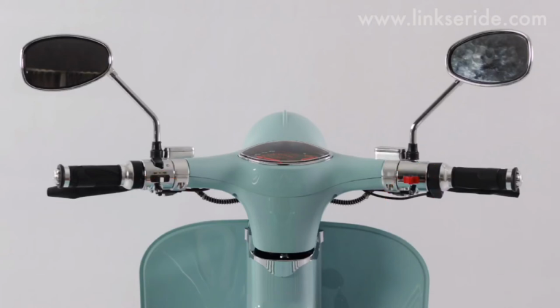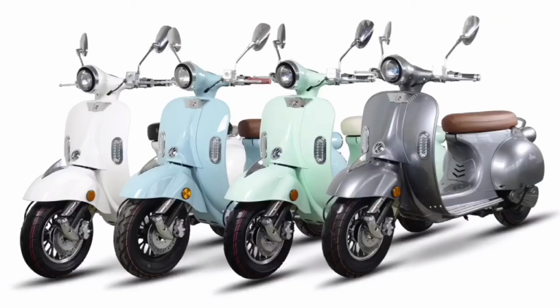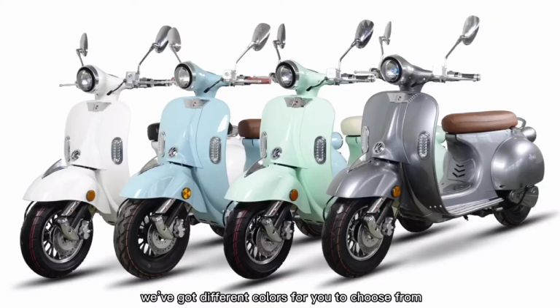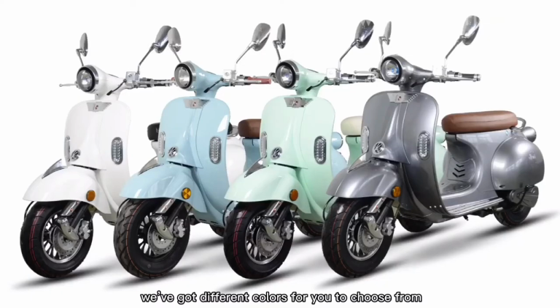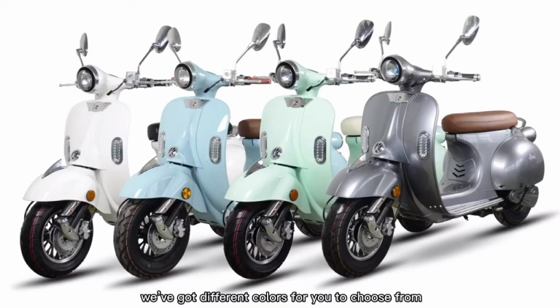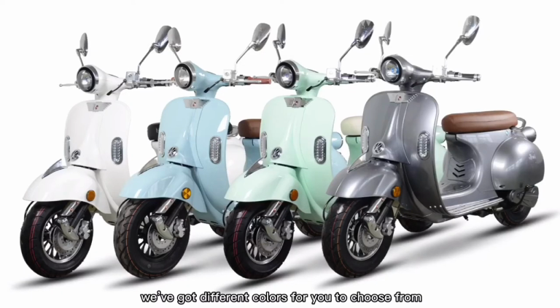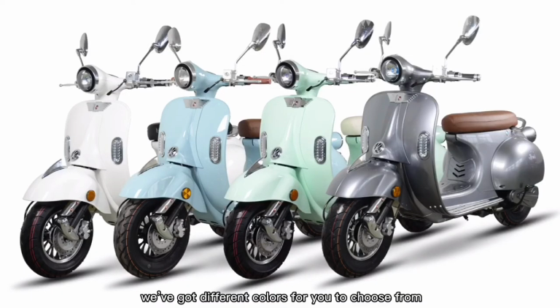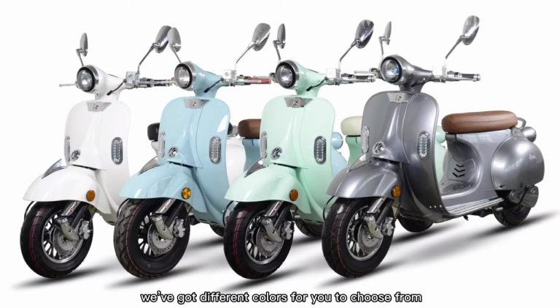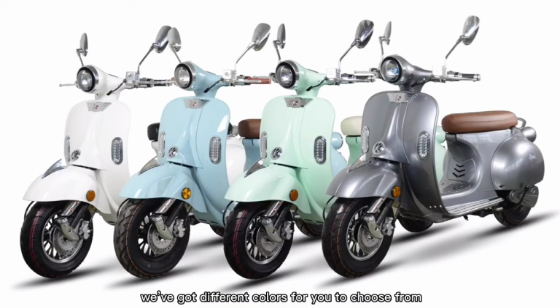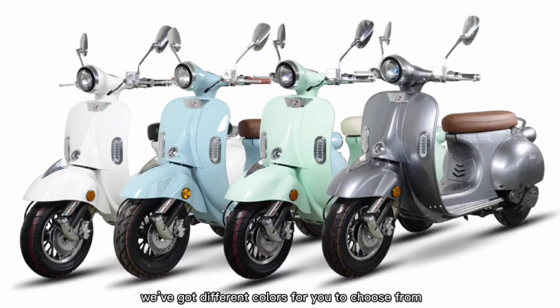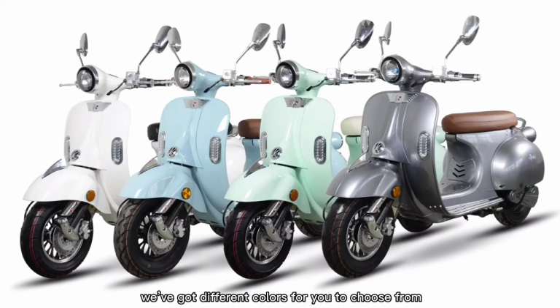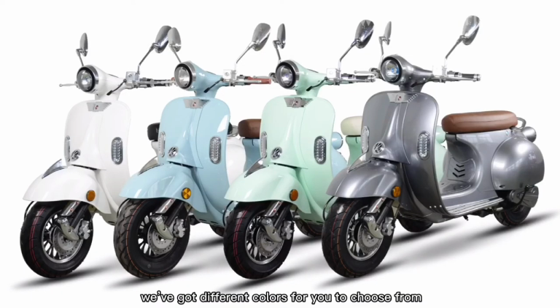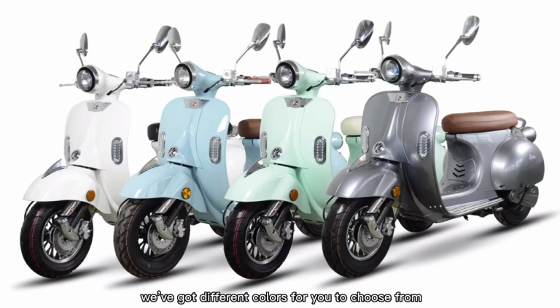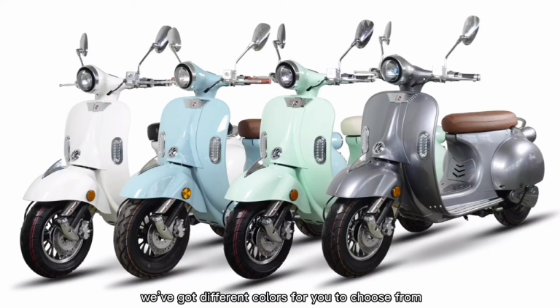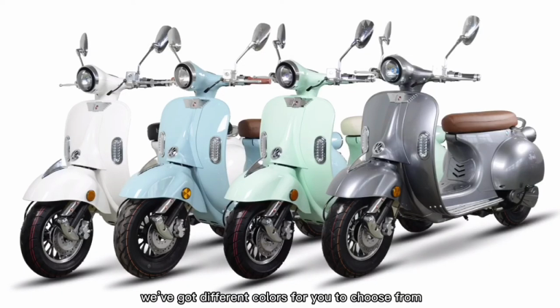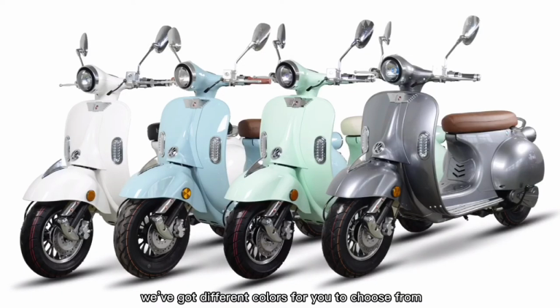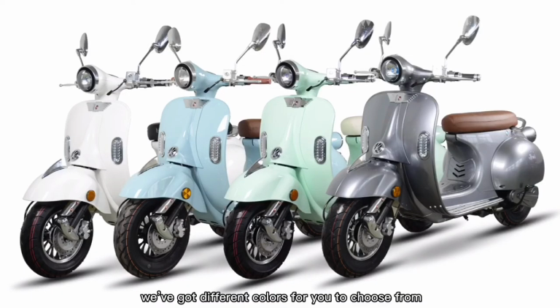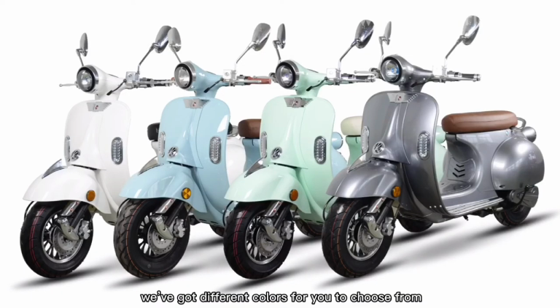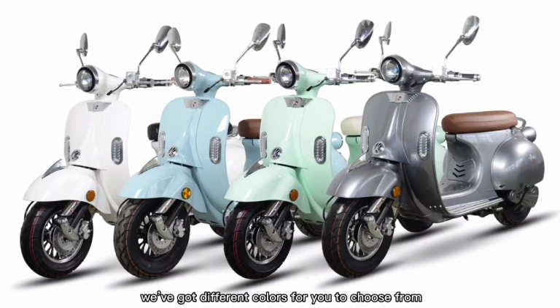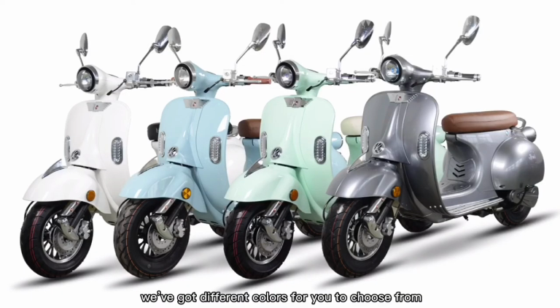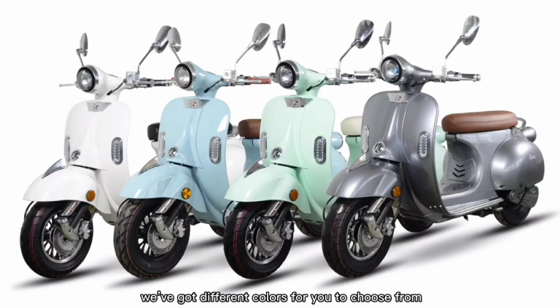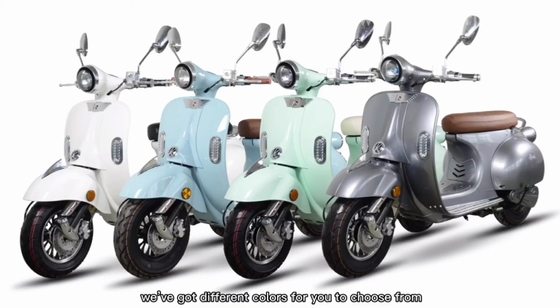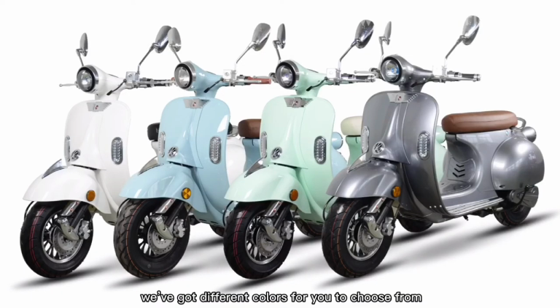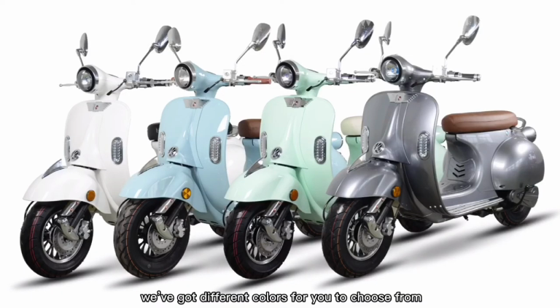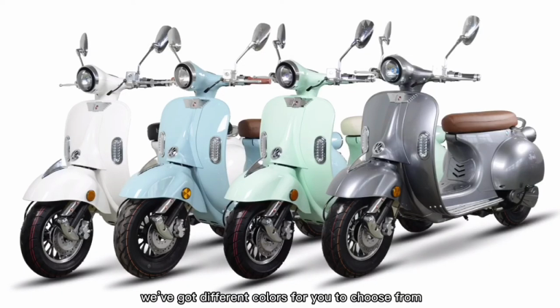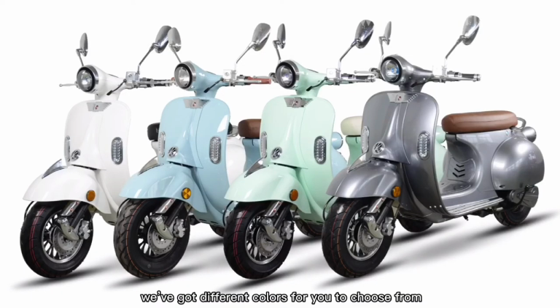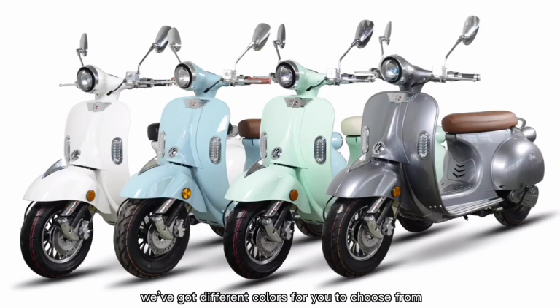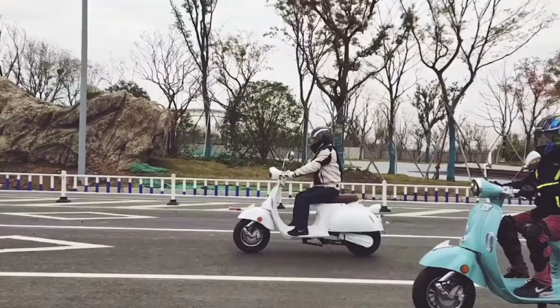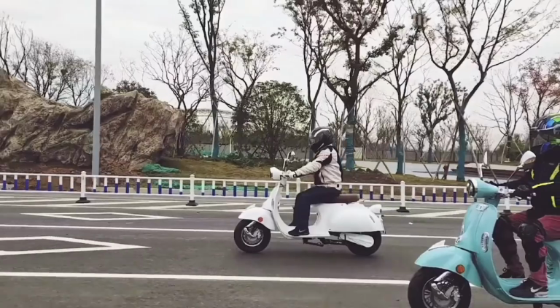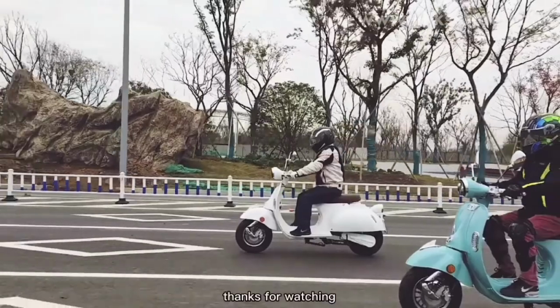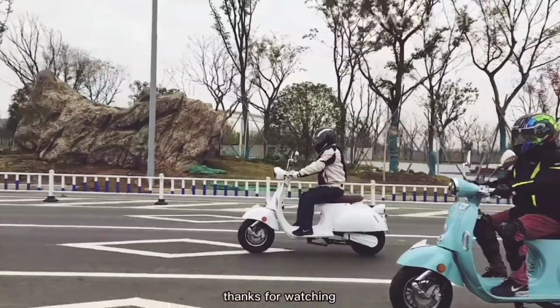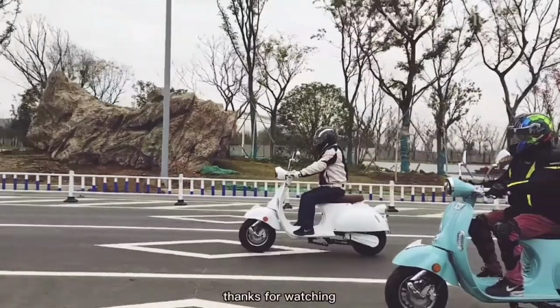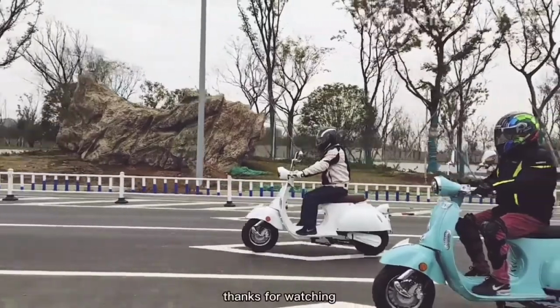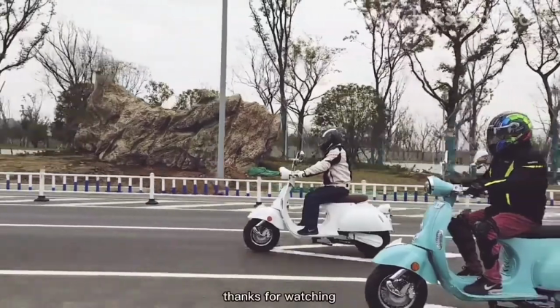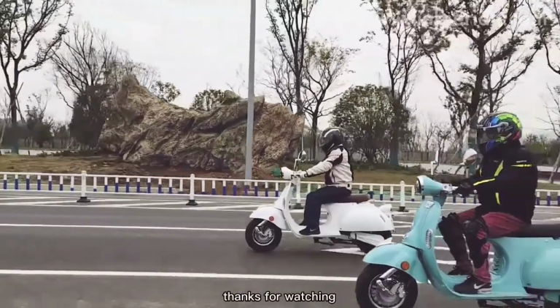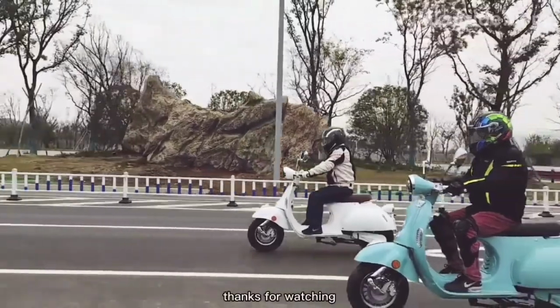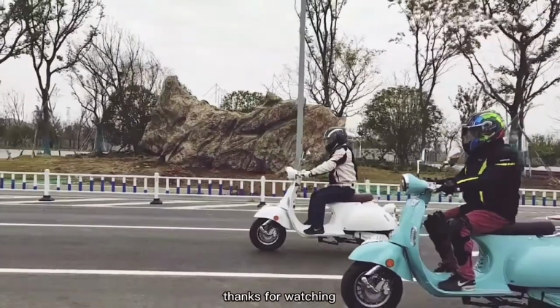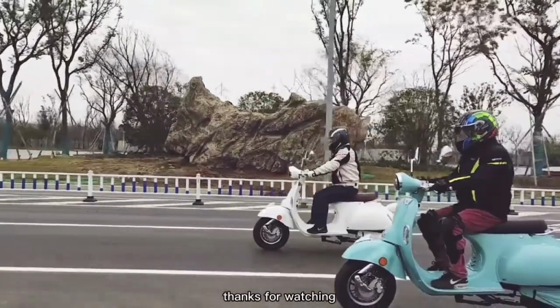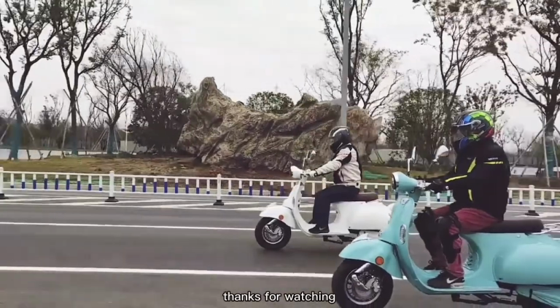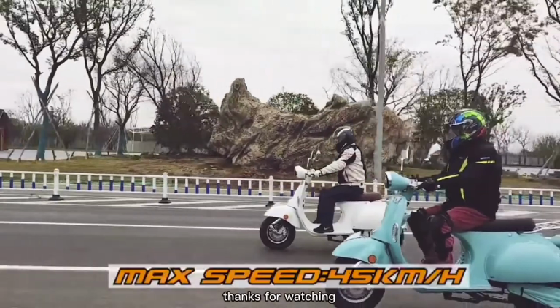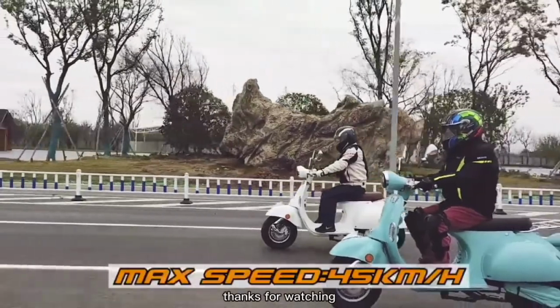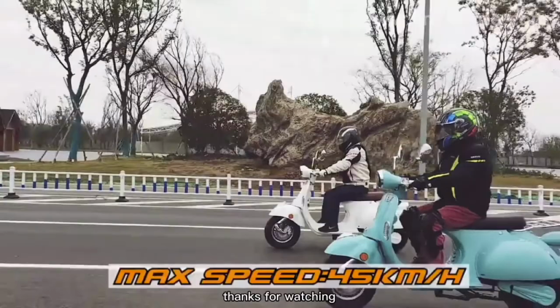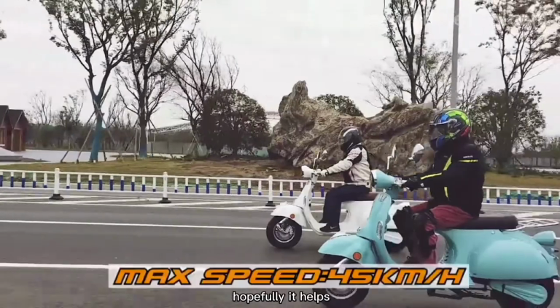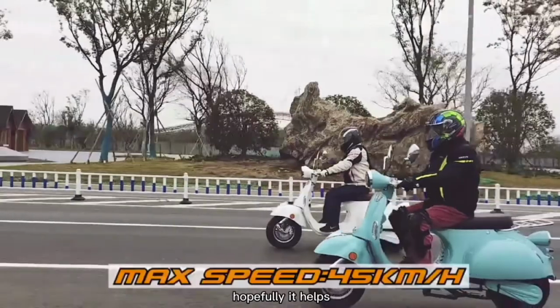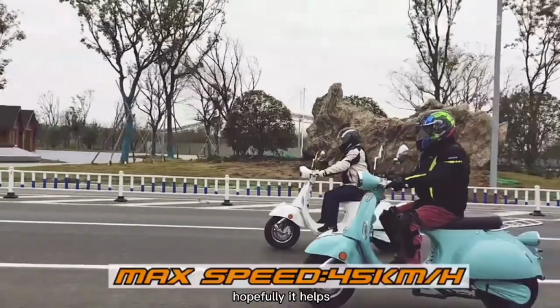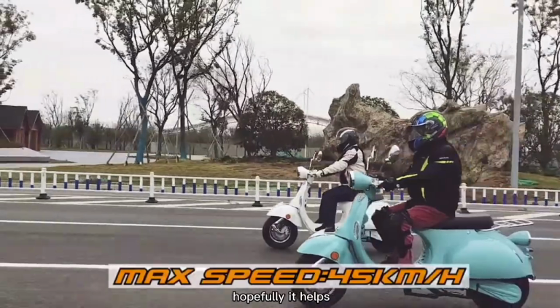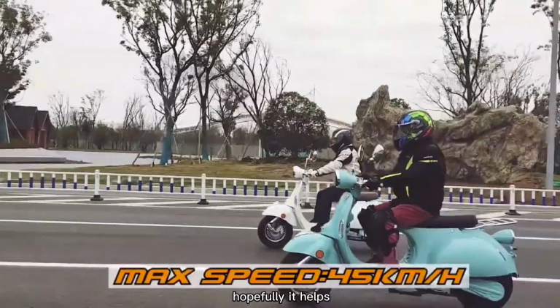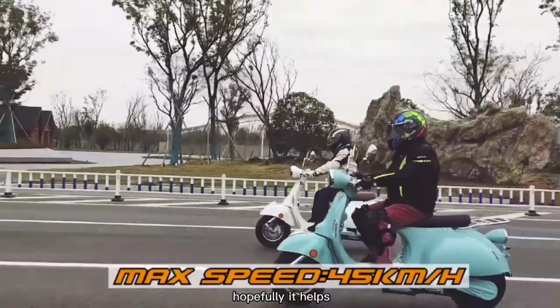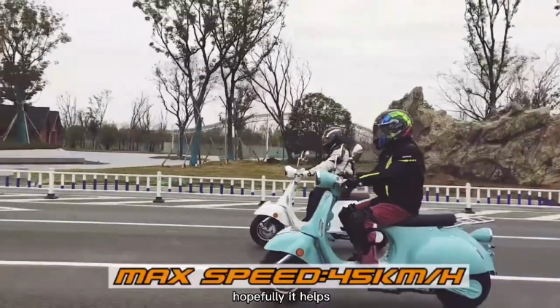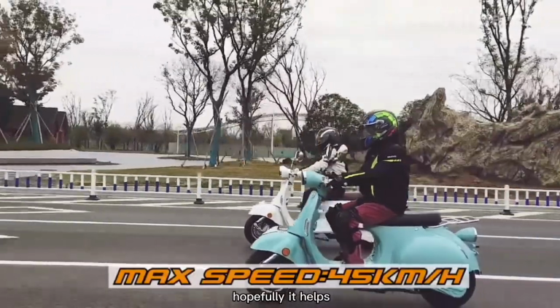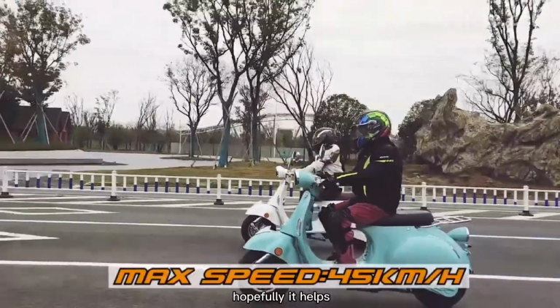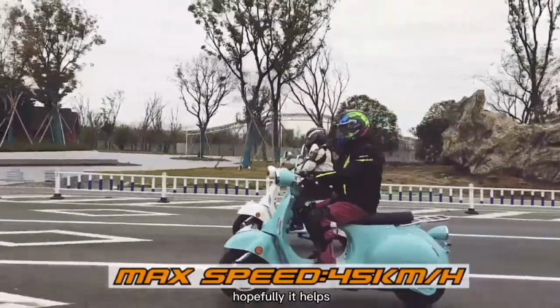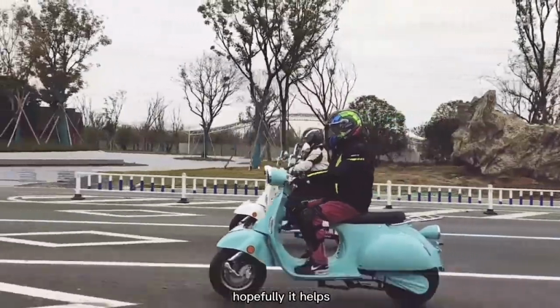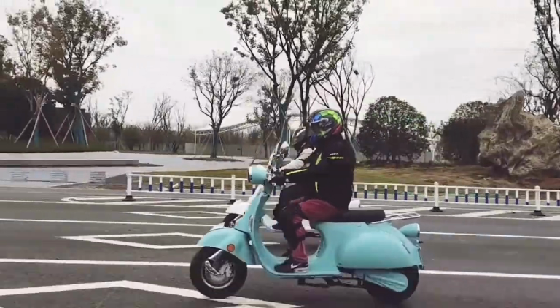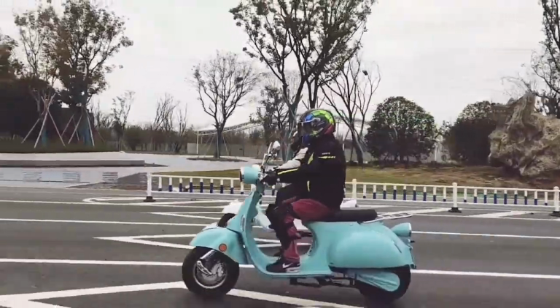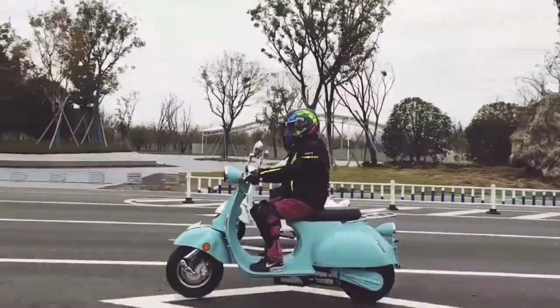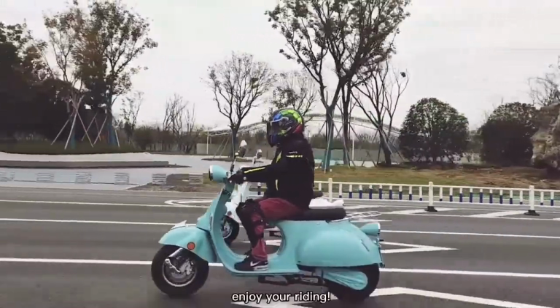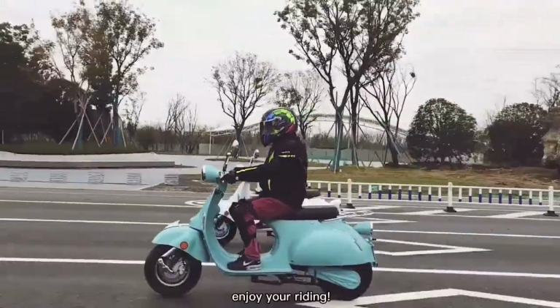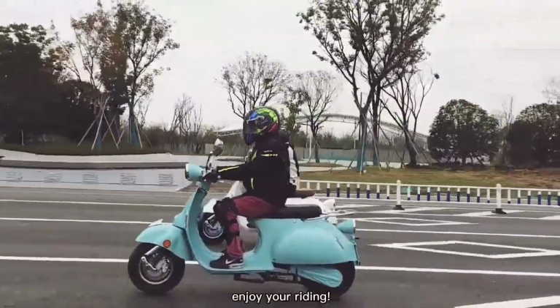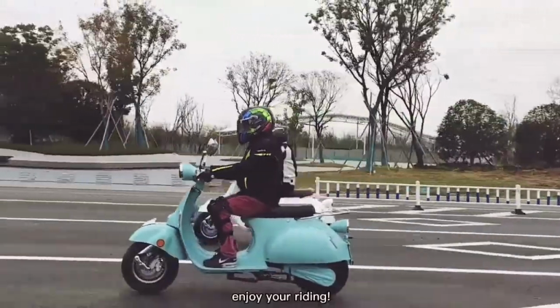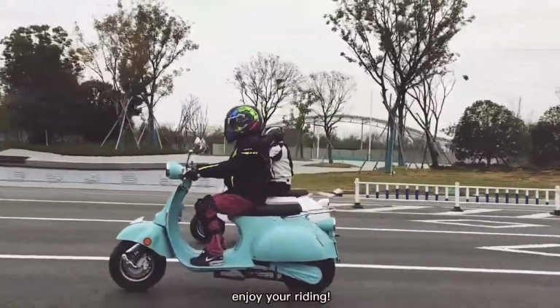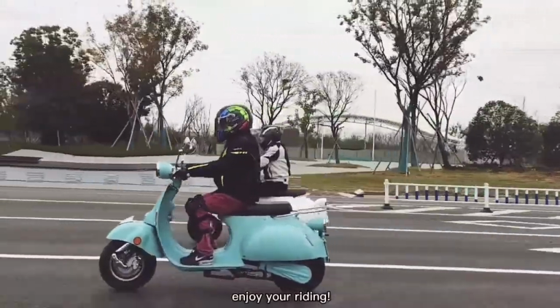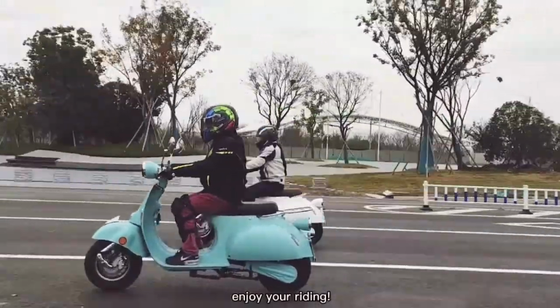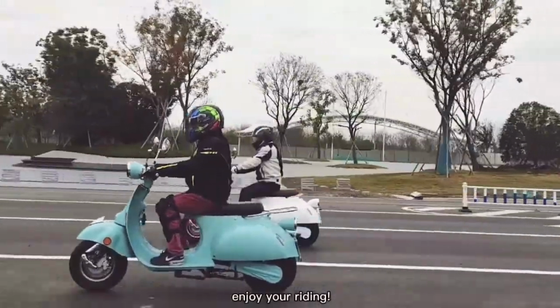We have different colors for you to choose from. Thanks for watching — hopefully it helps. Enjoy your riding.